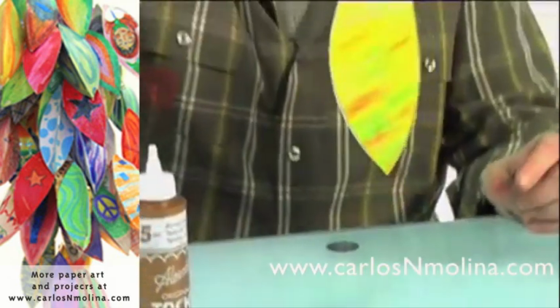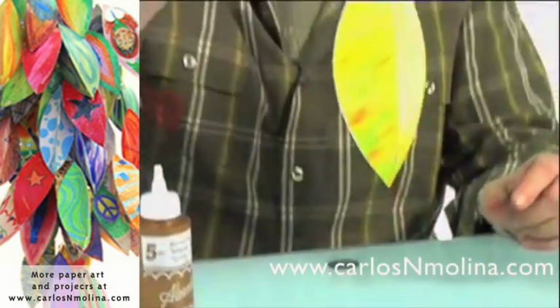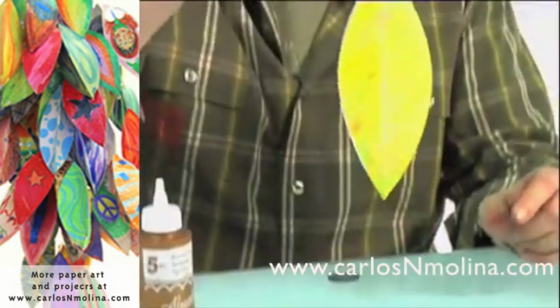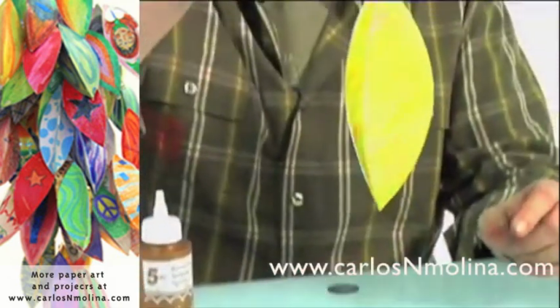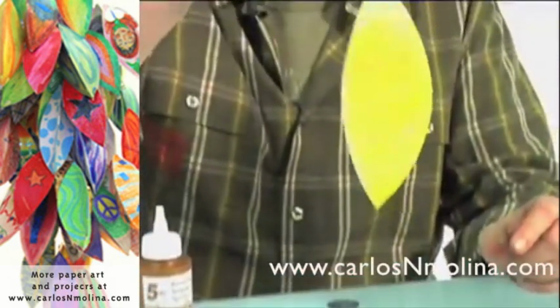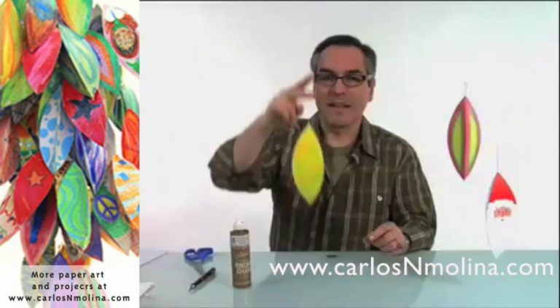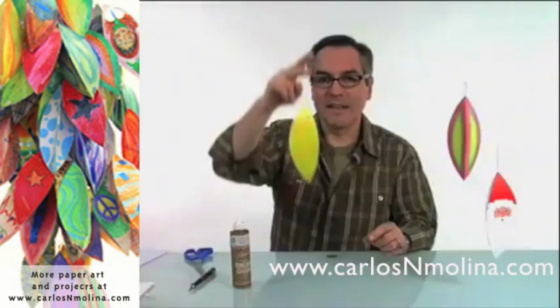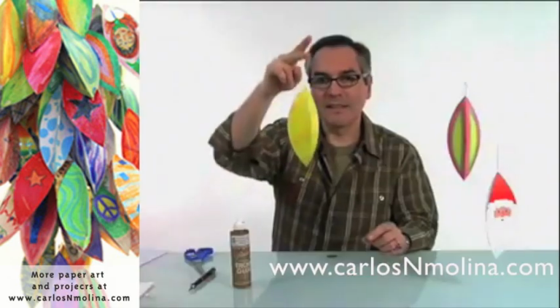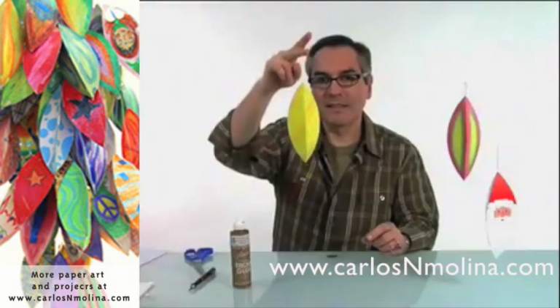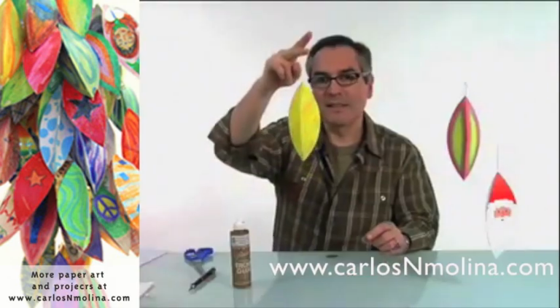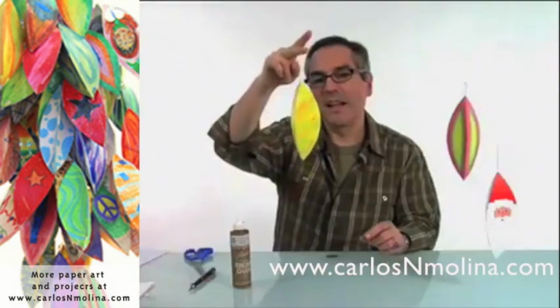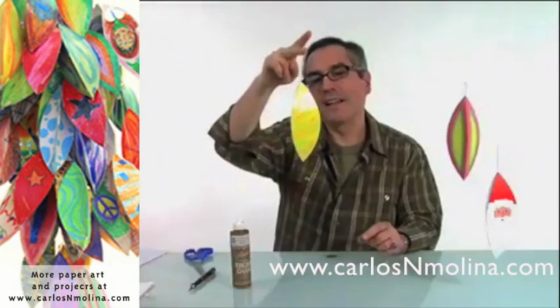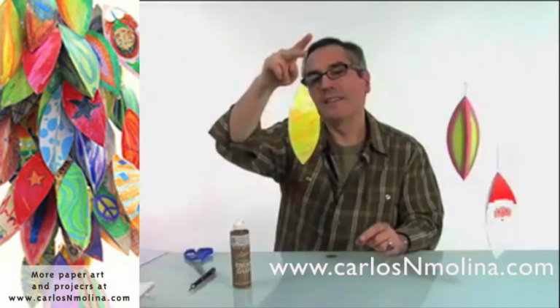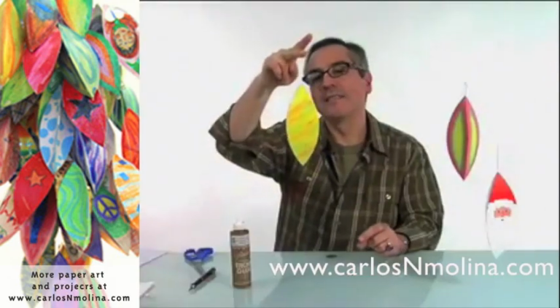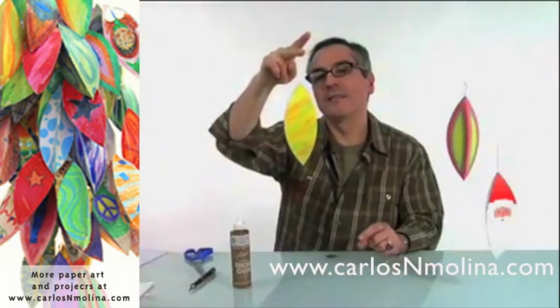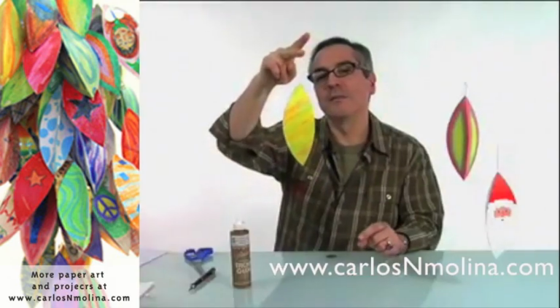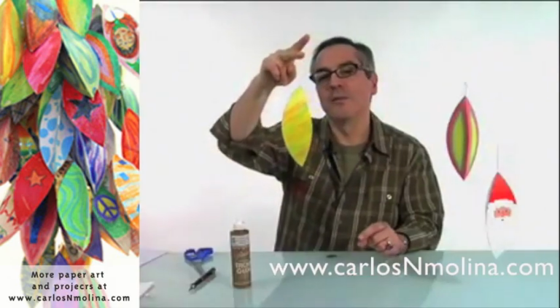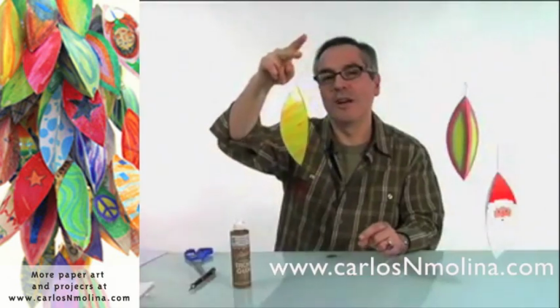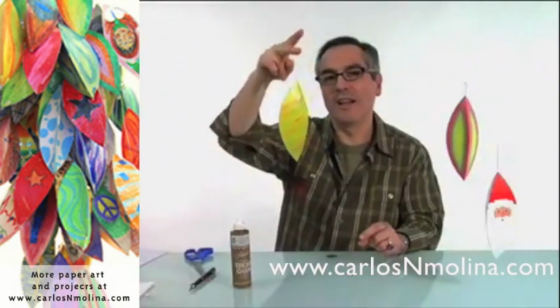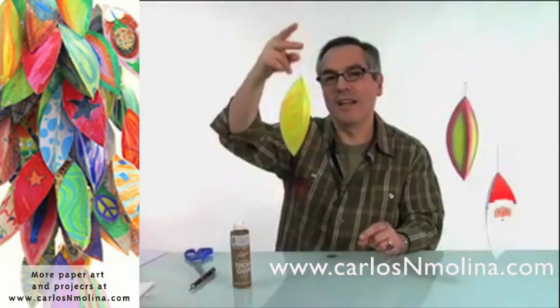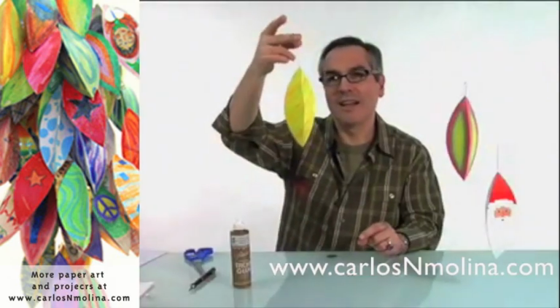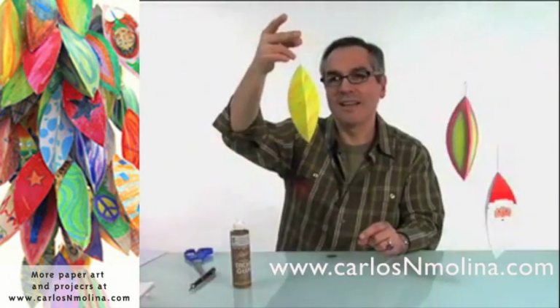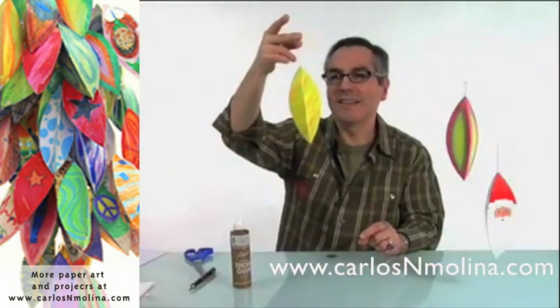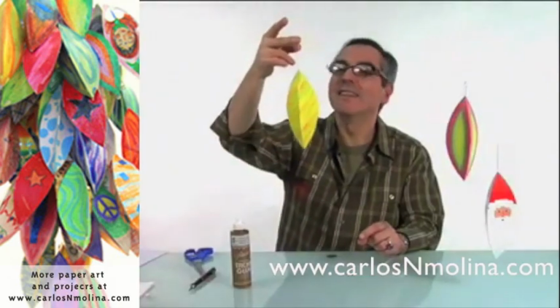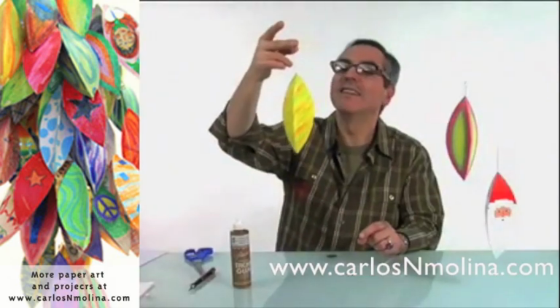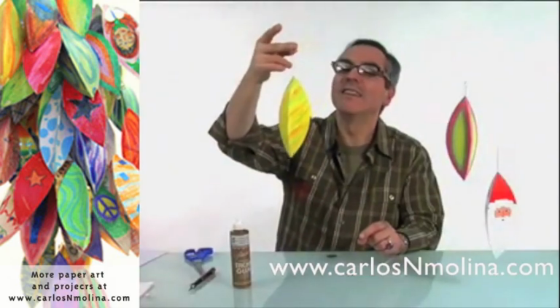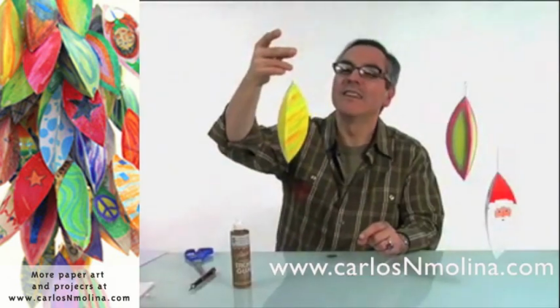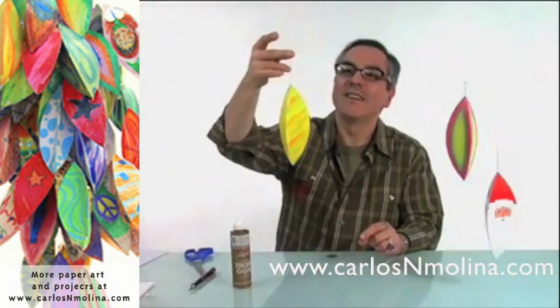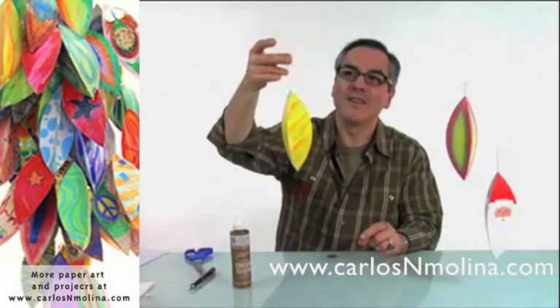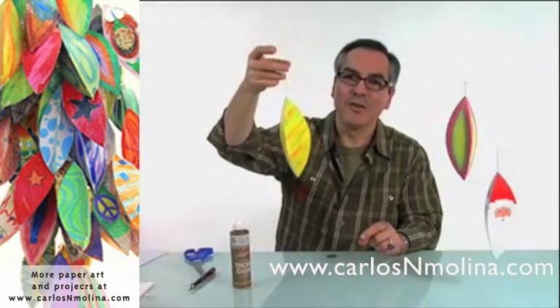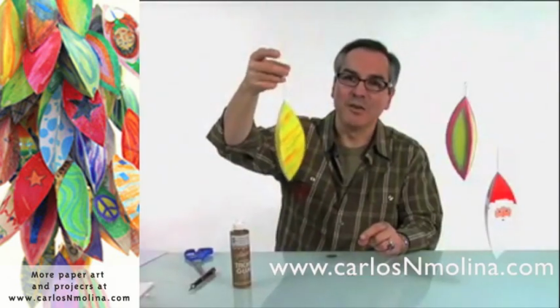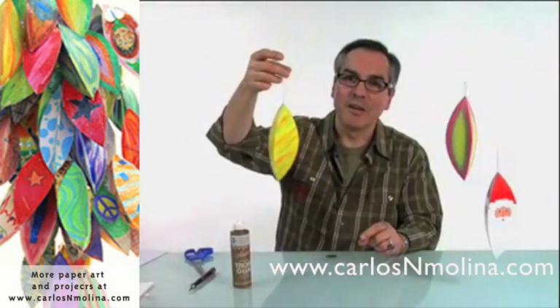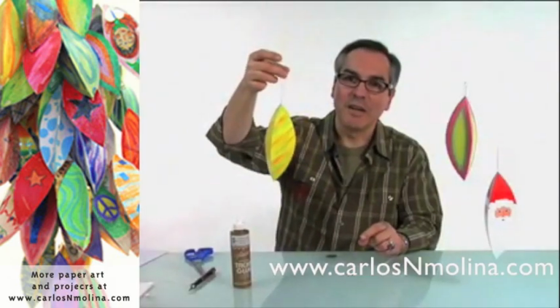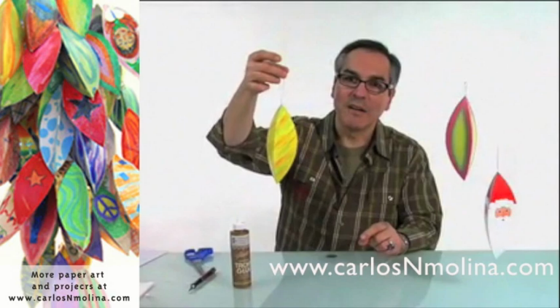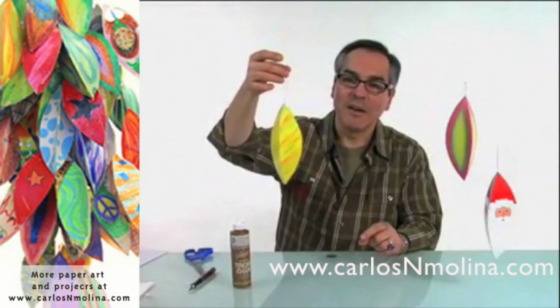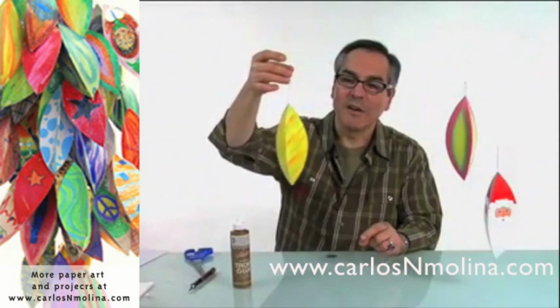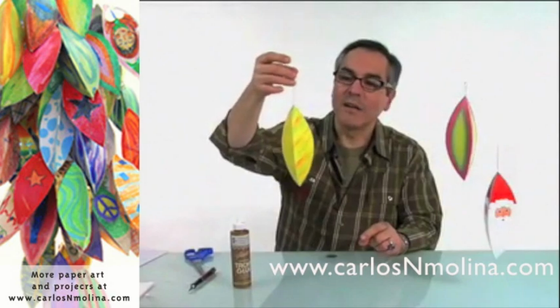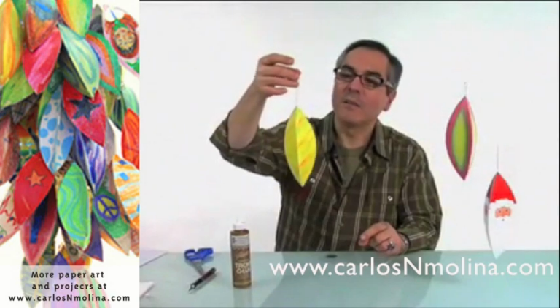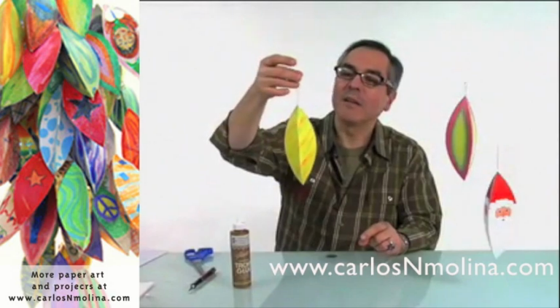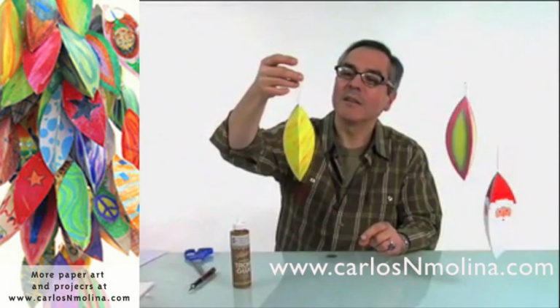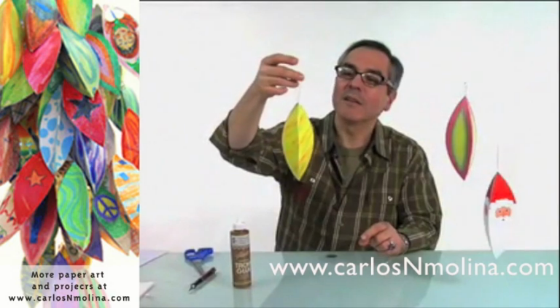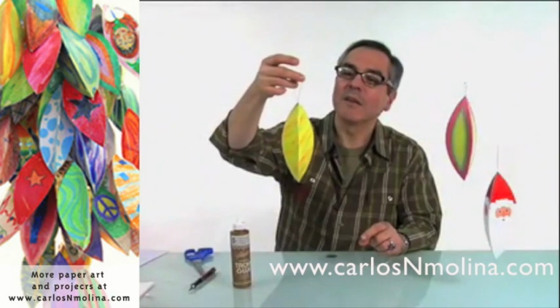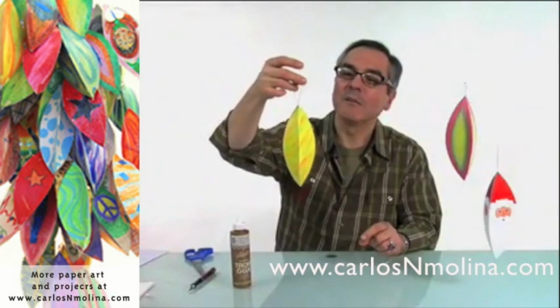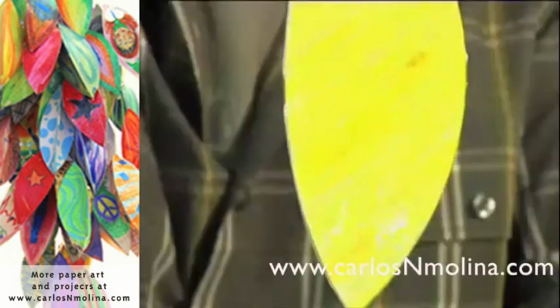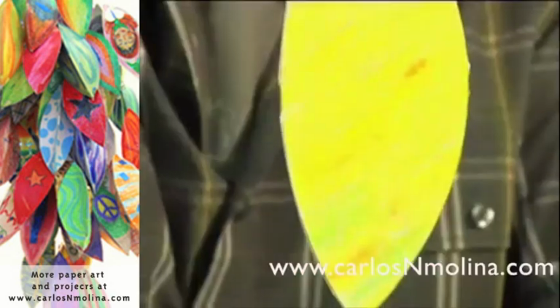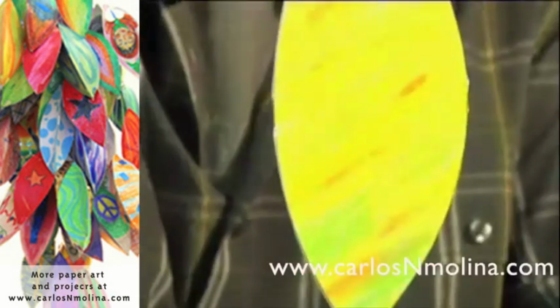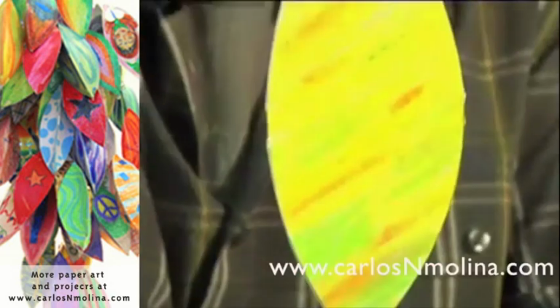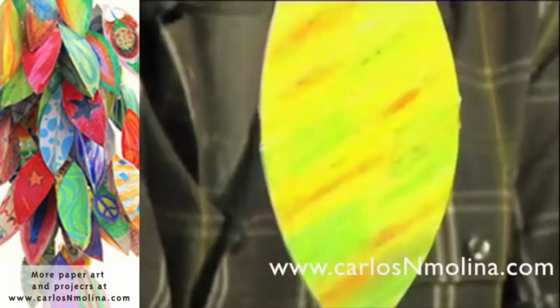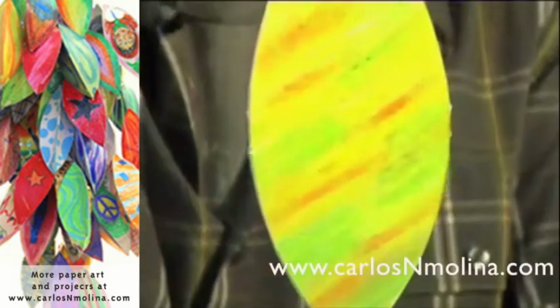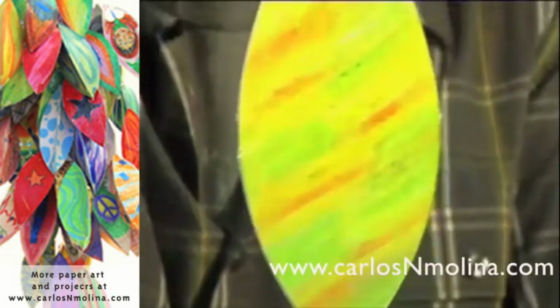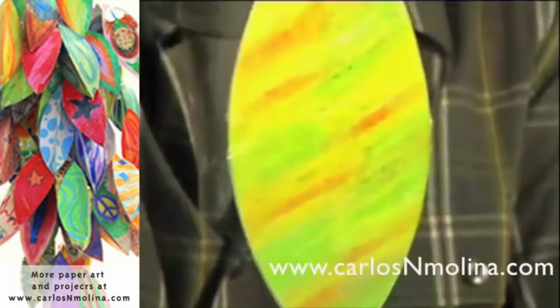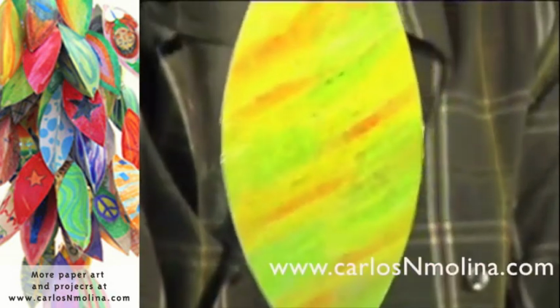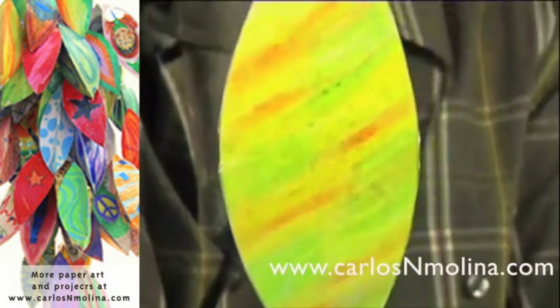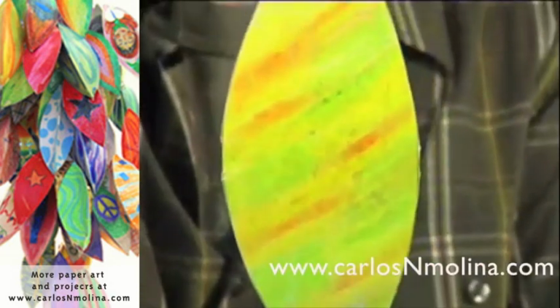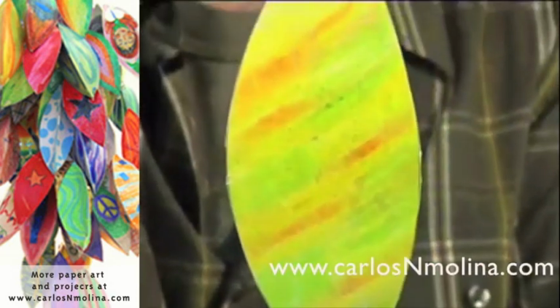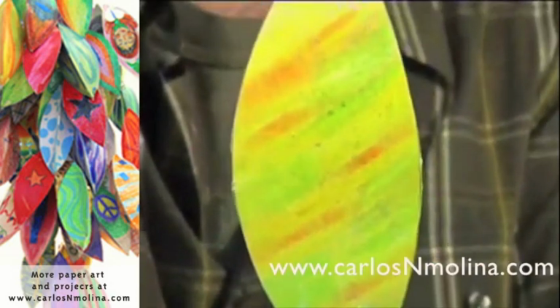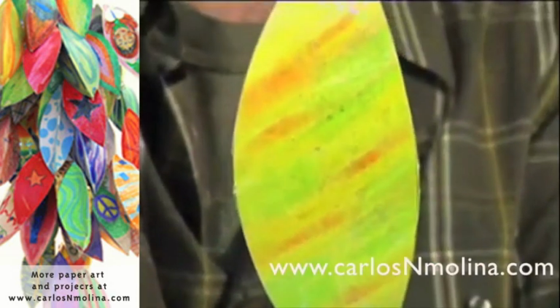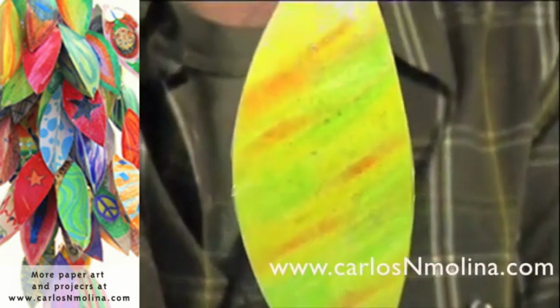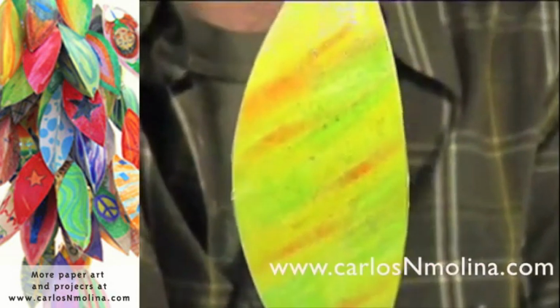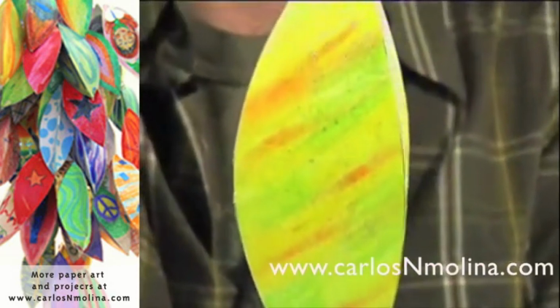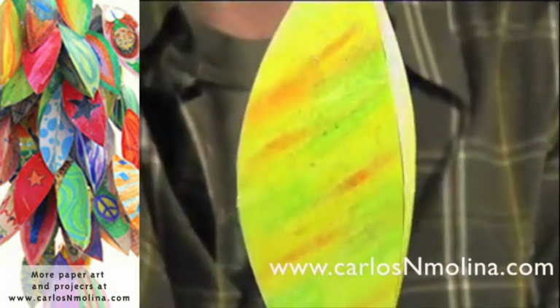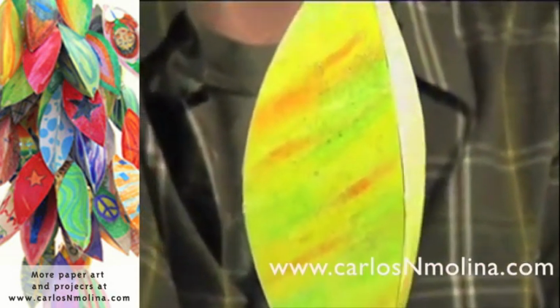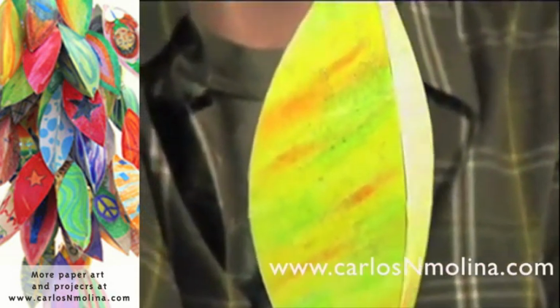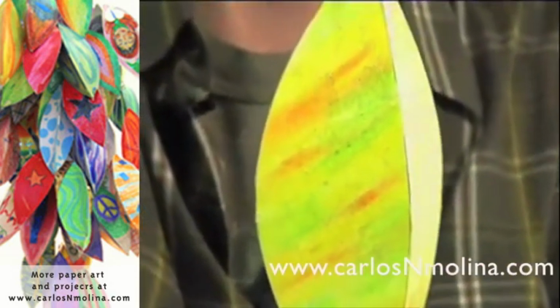And here it is. Voila! Your ornament is completely finished and ready to be hung.